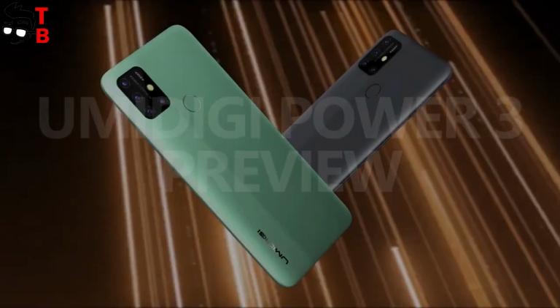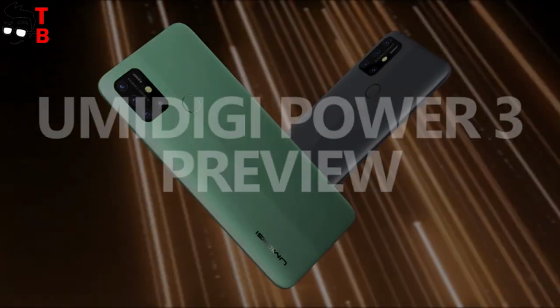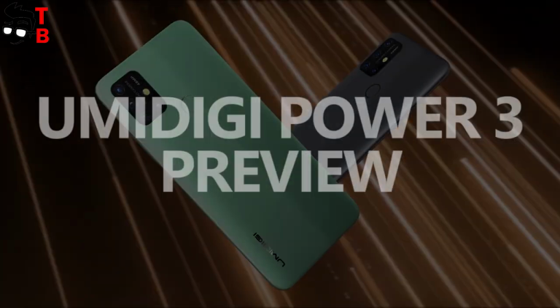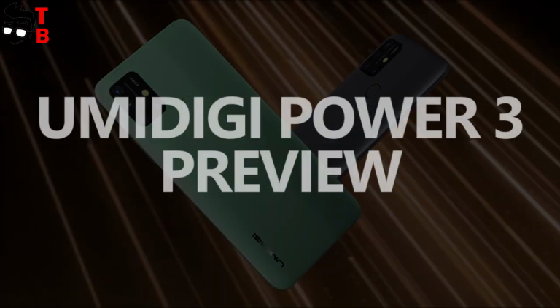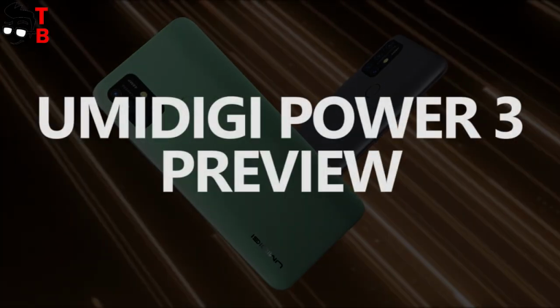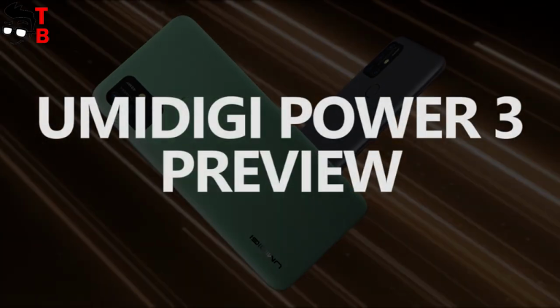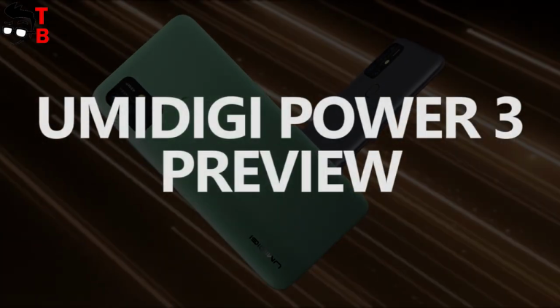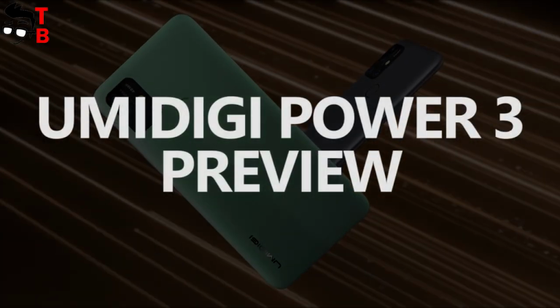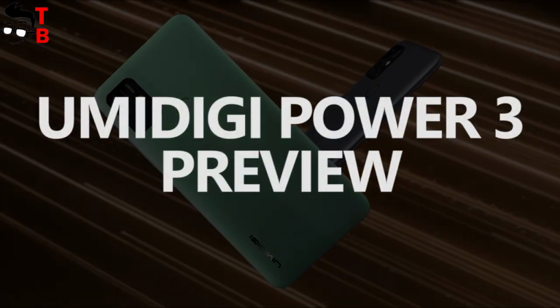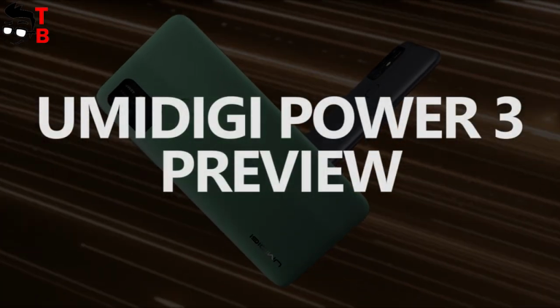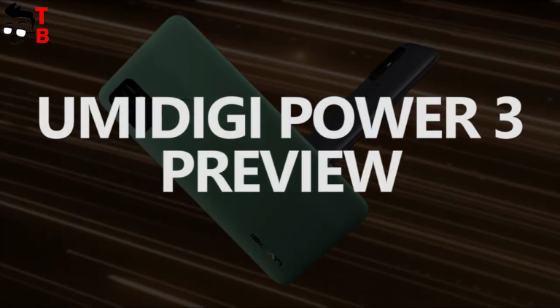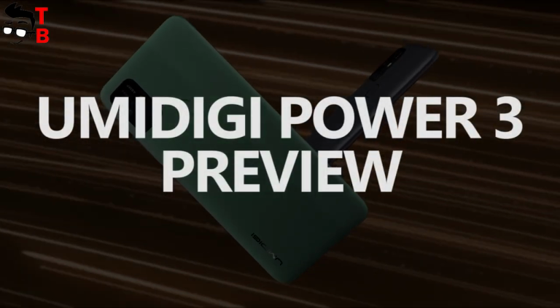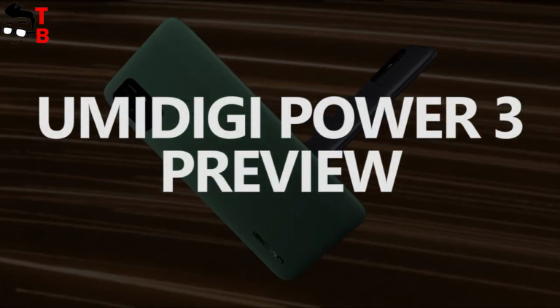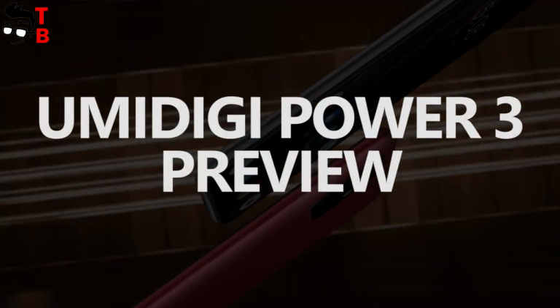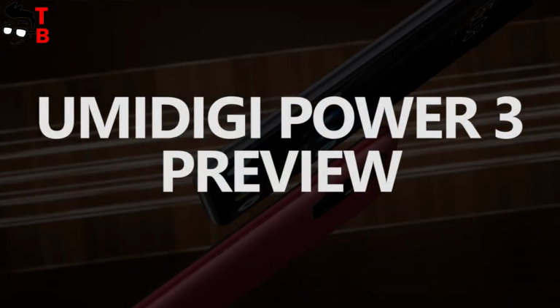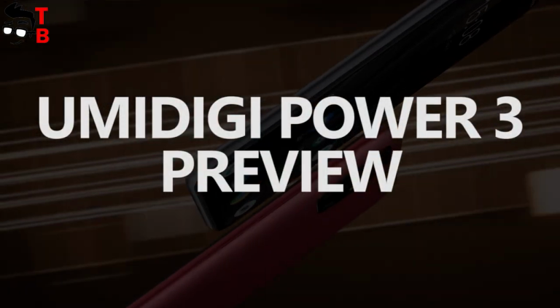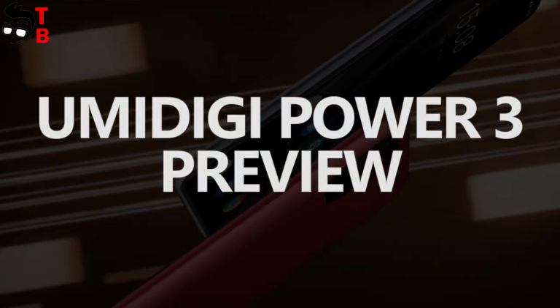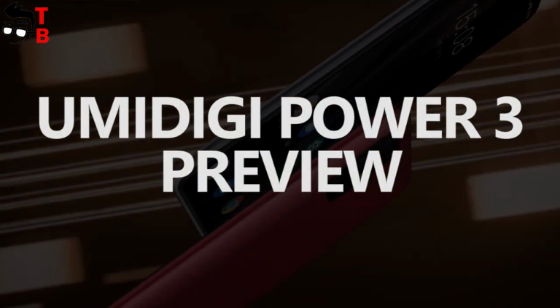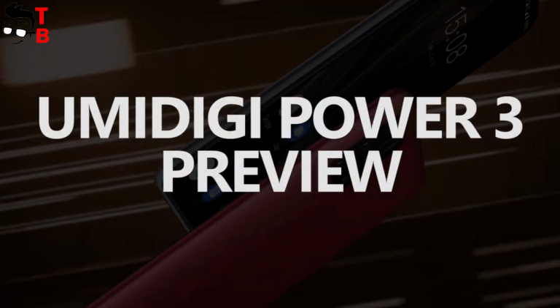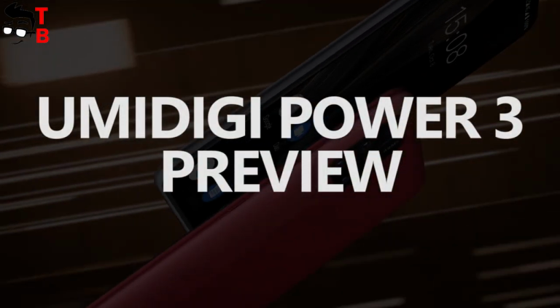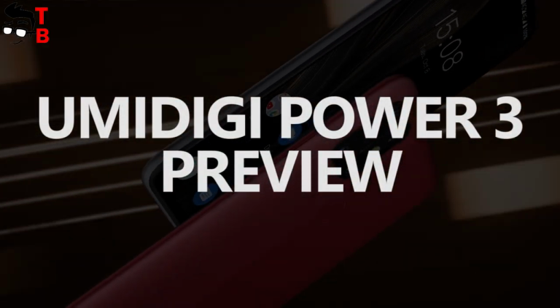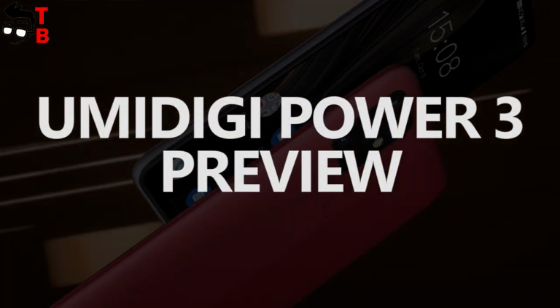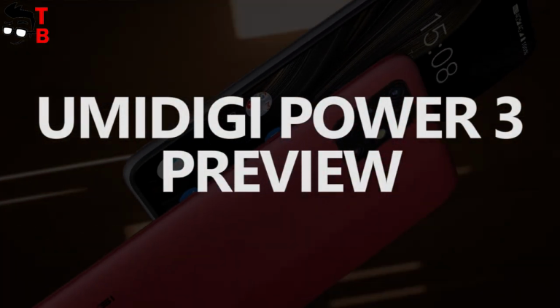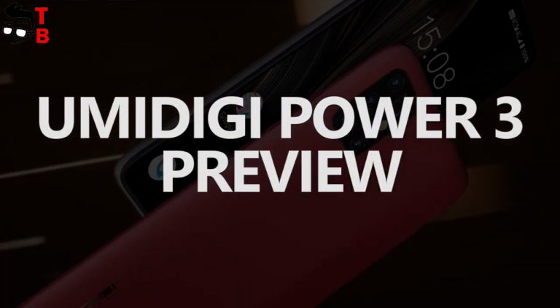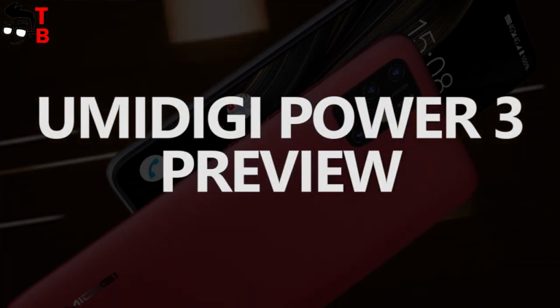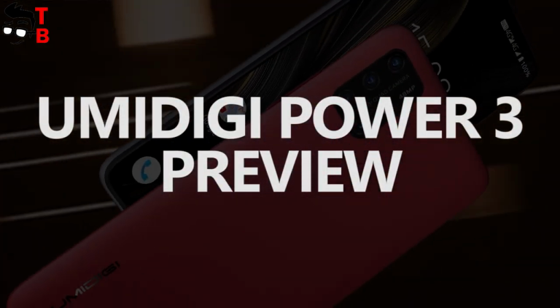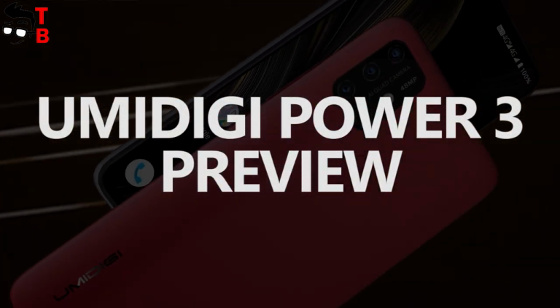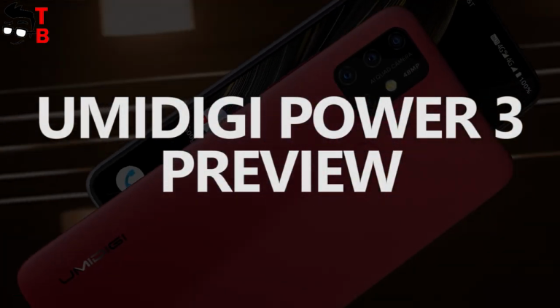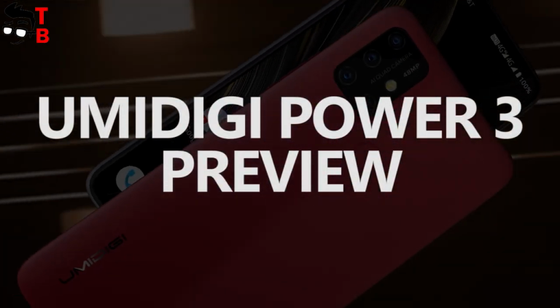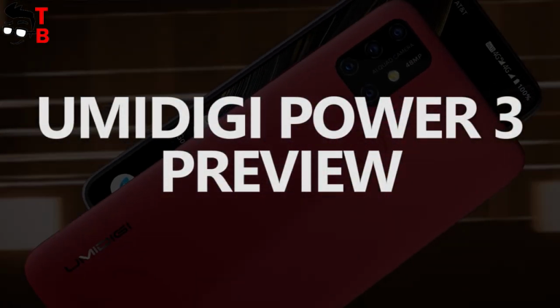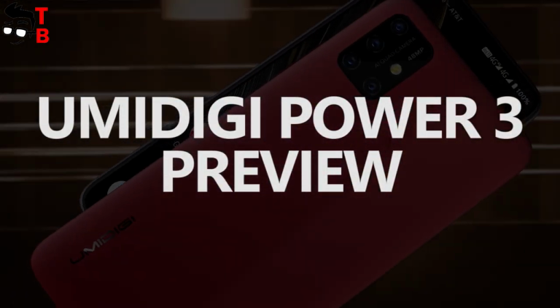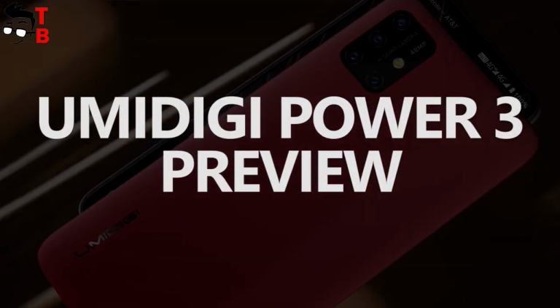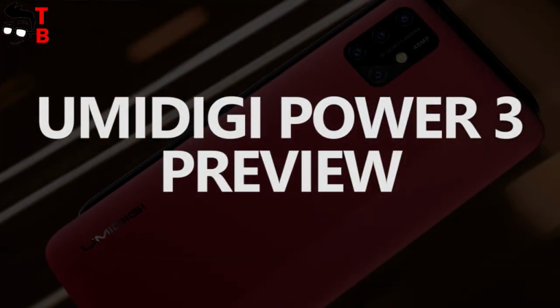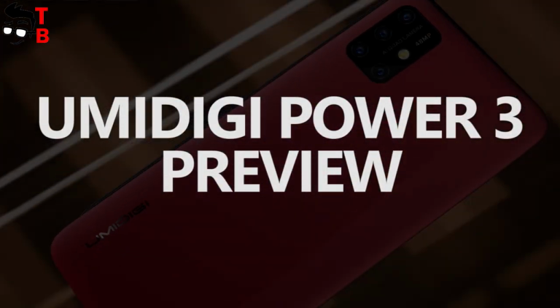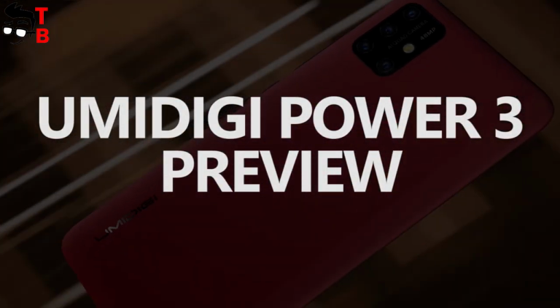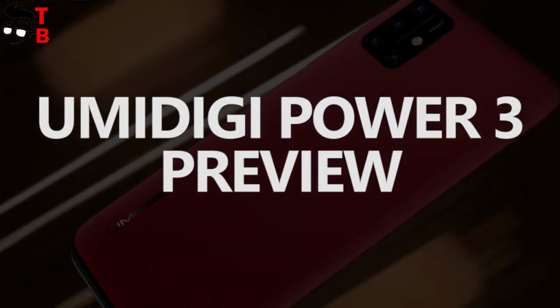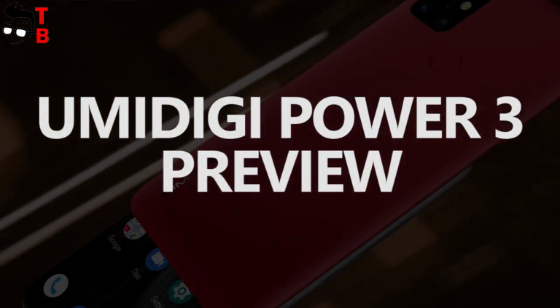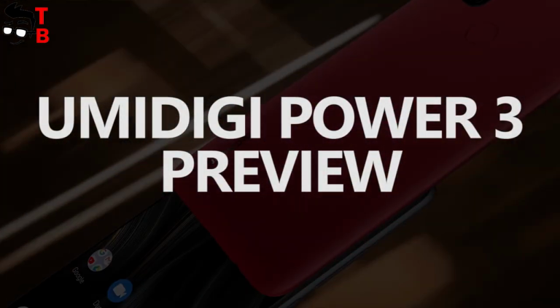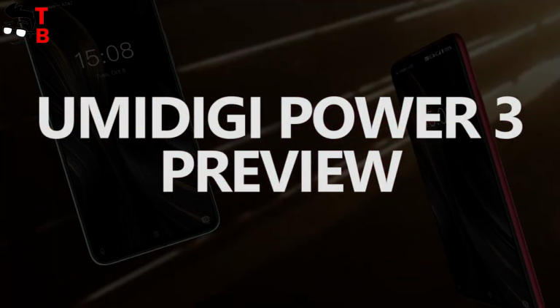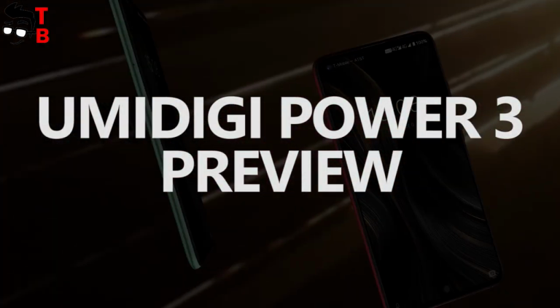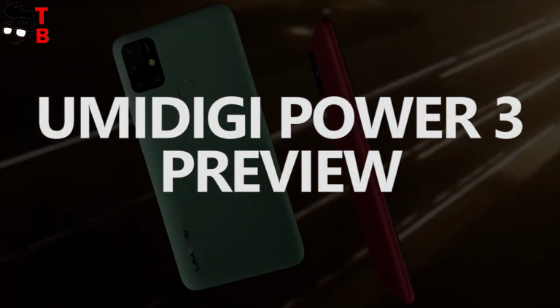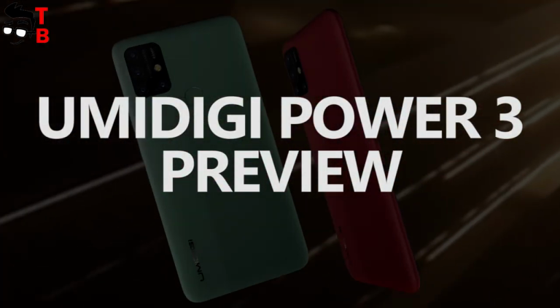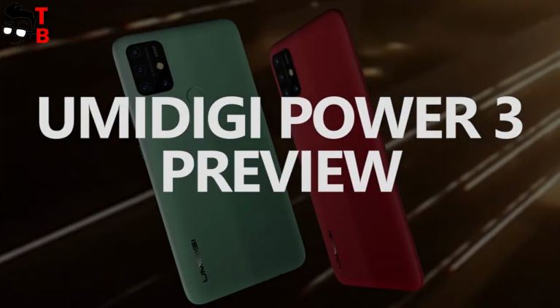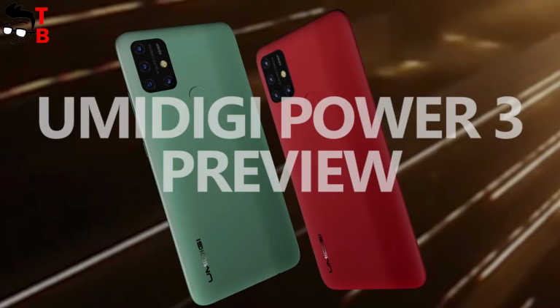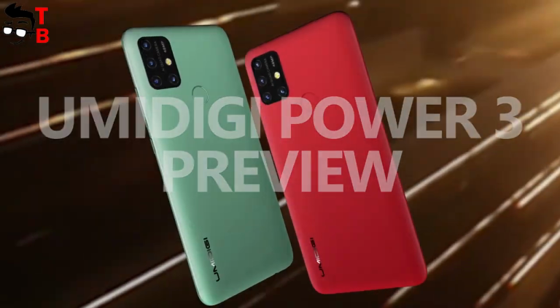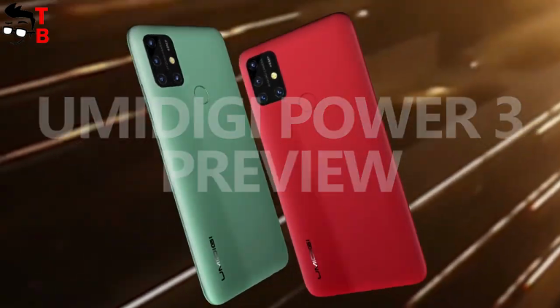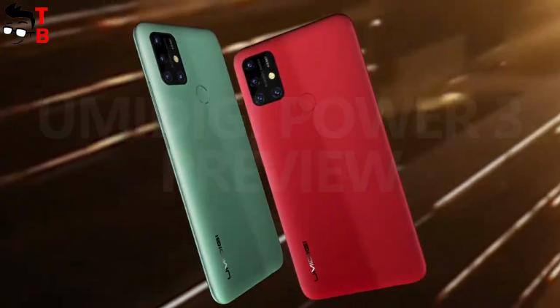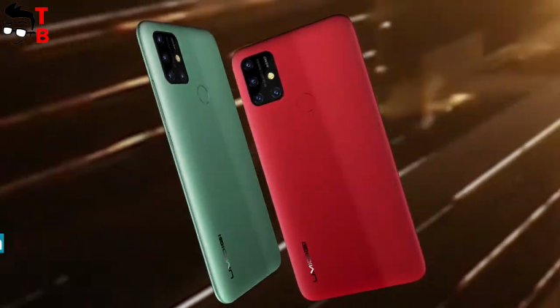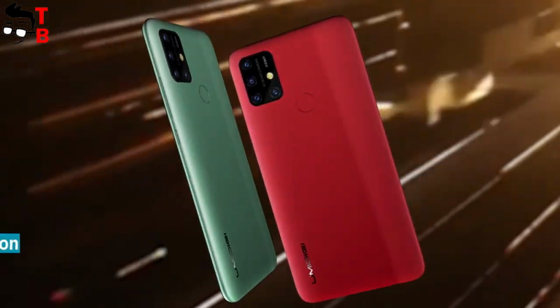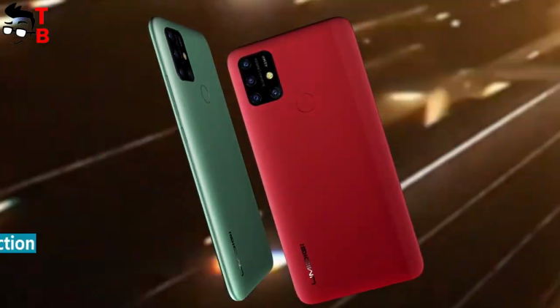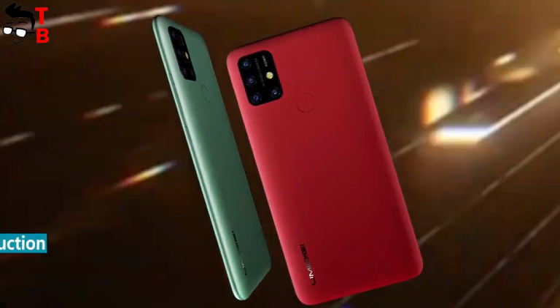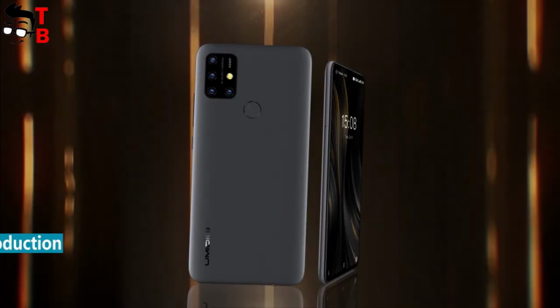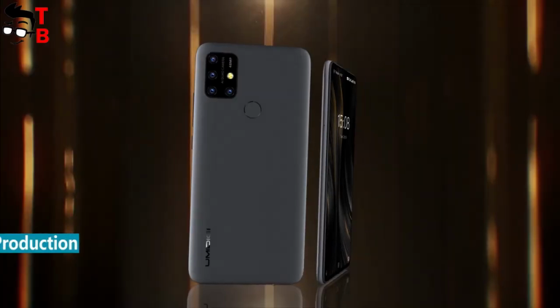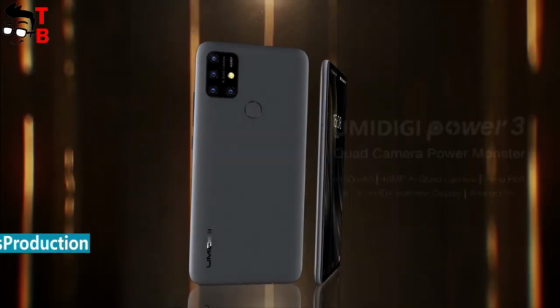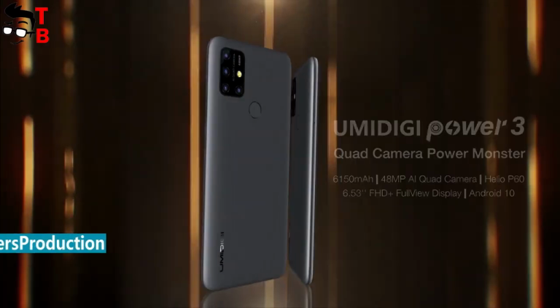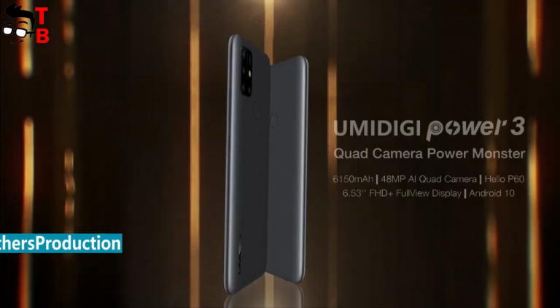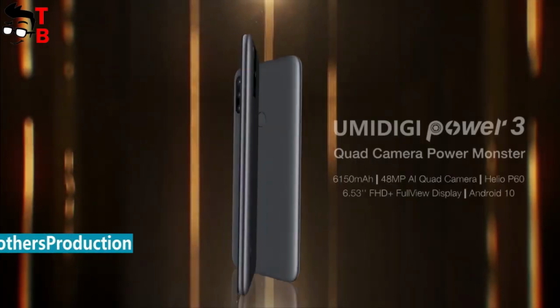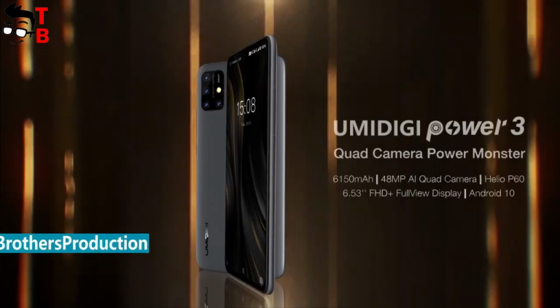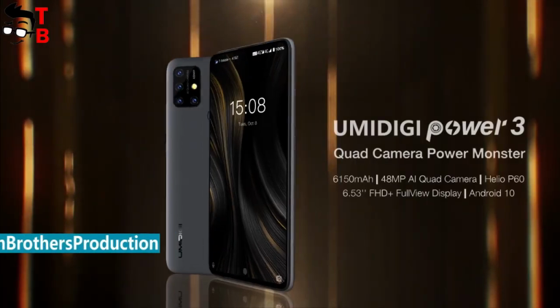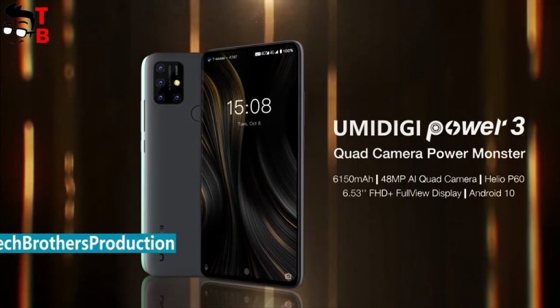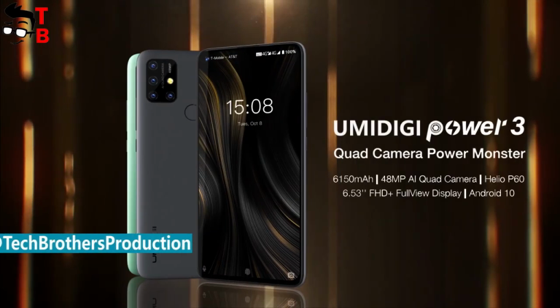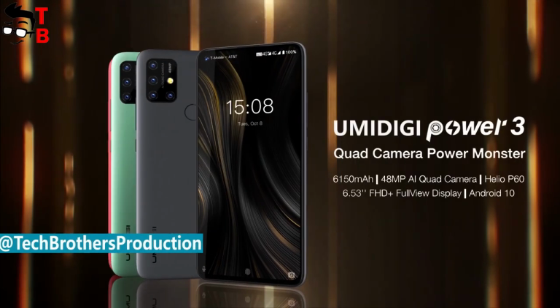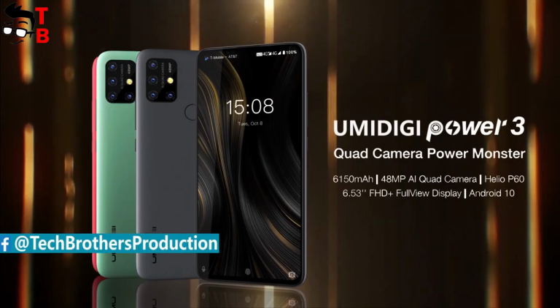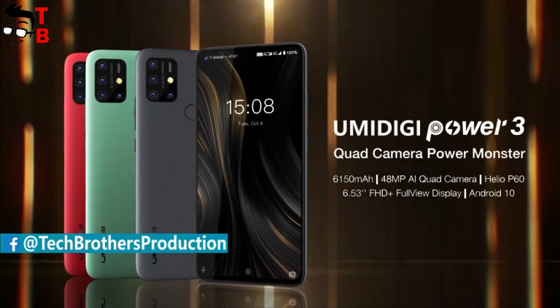Hey, what's up! Today, the Chinese manufacturer Umidigi announced the new smartphone called Umidigi Power 3.